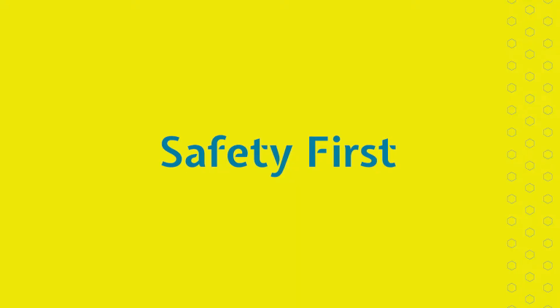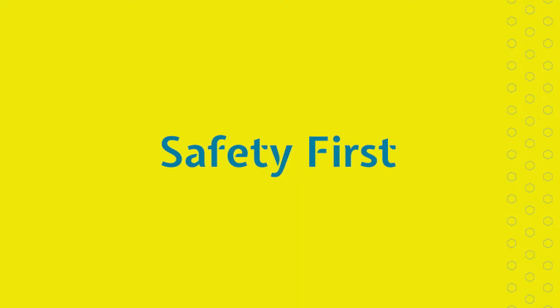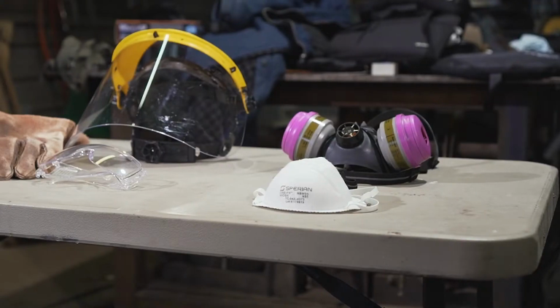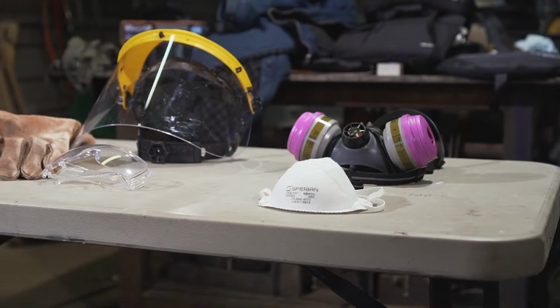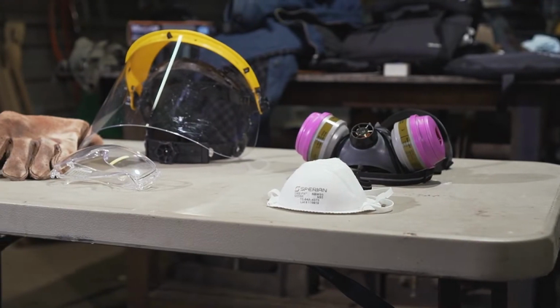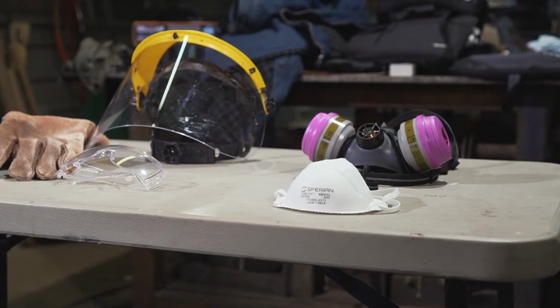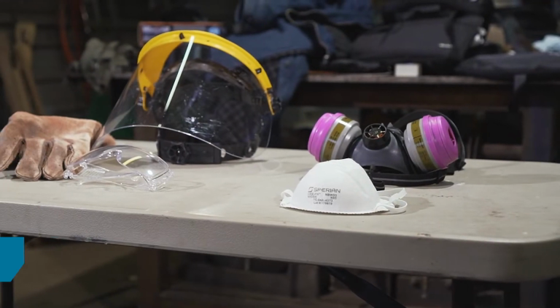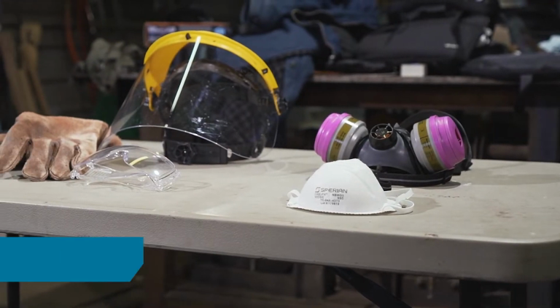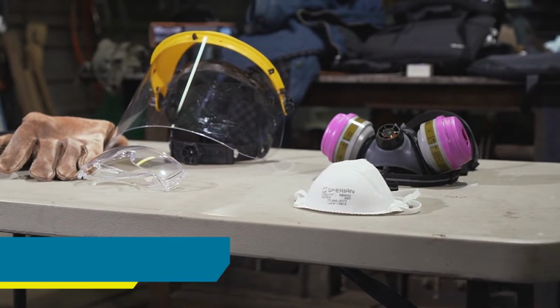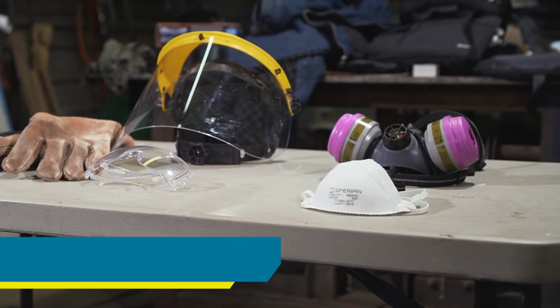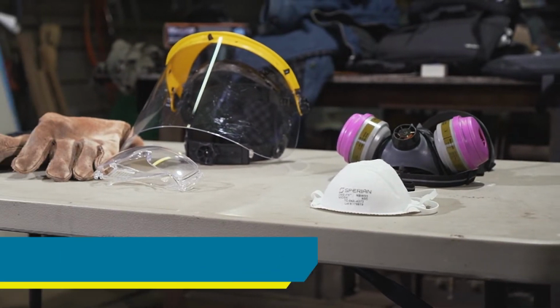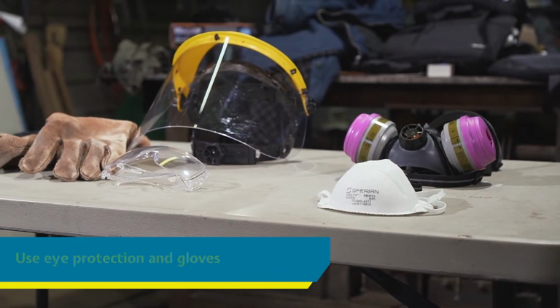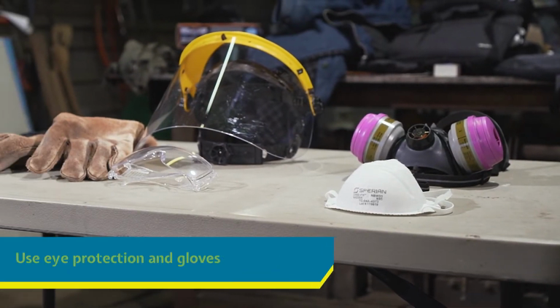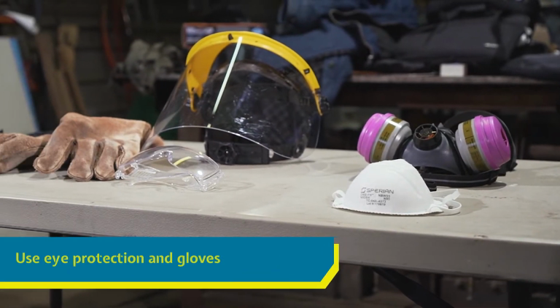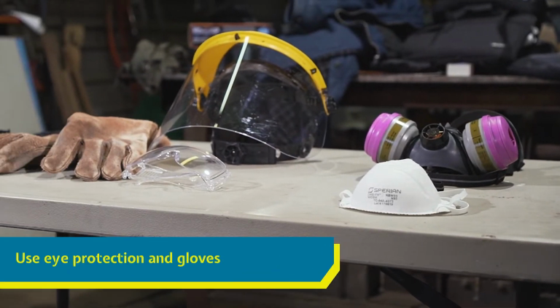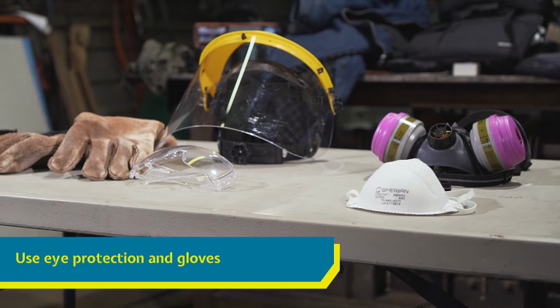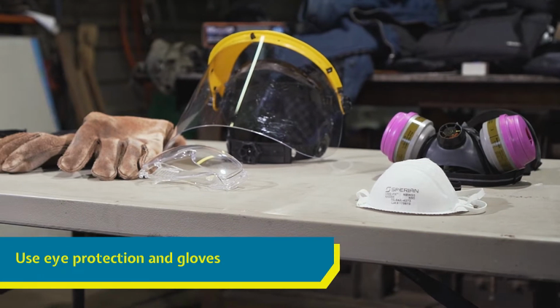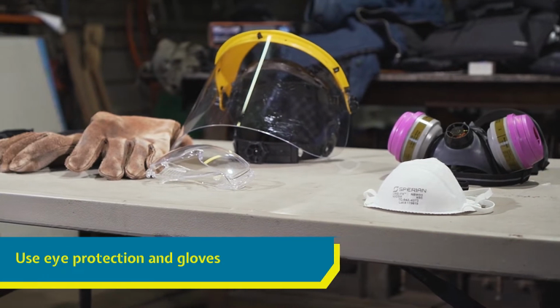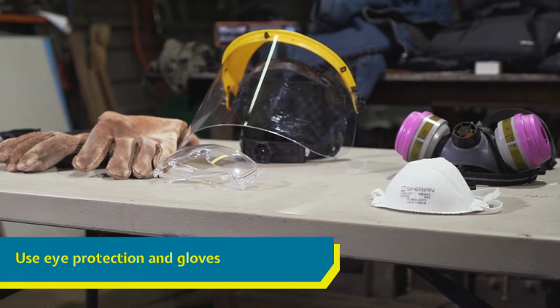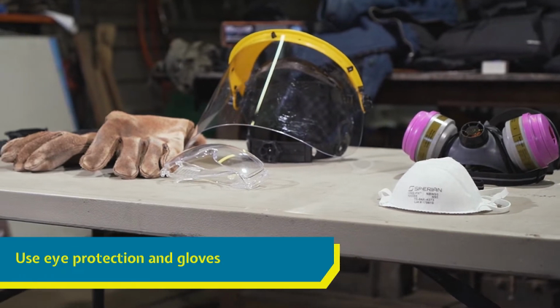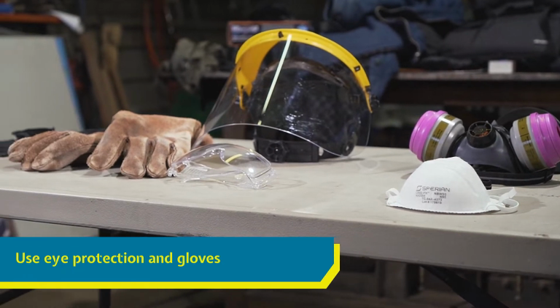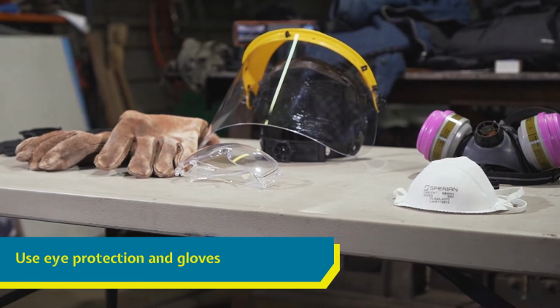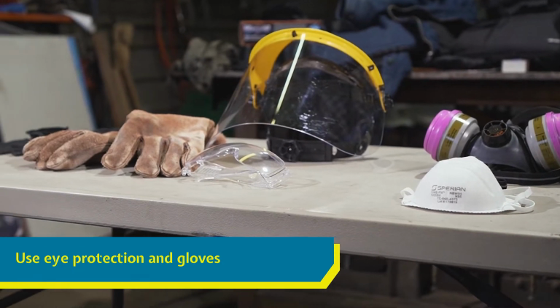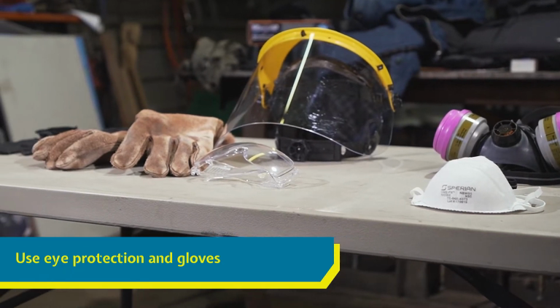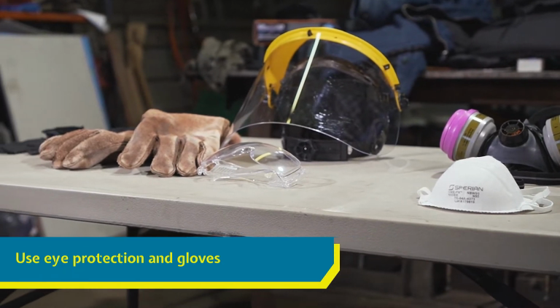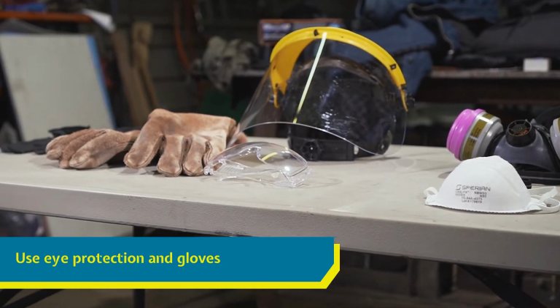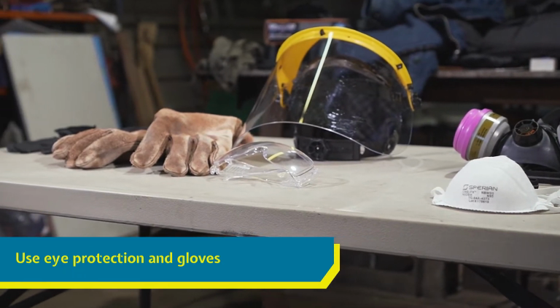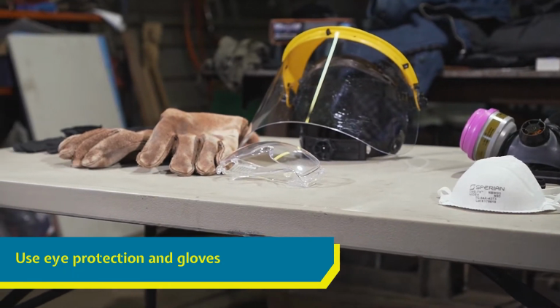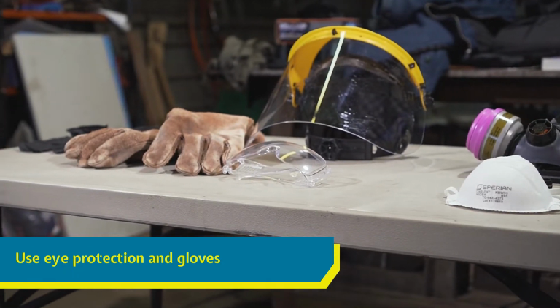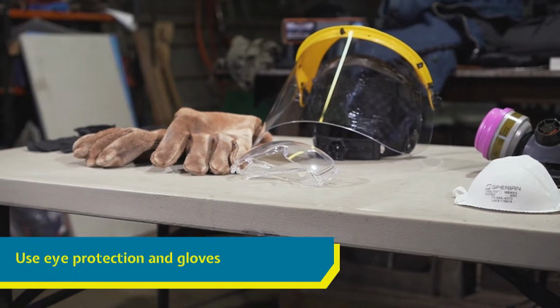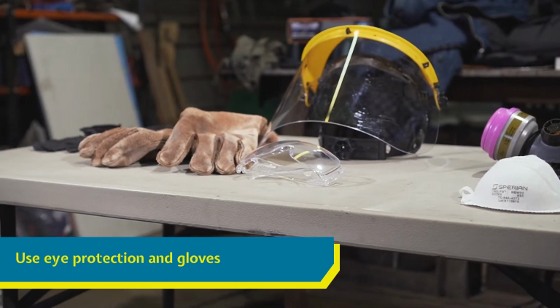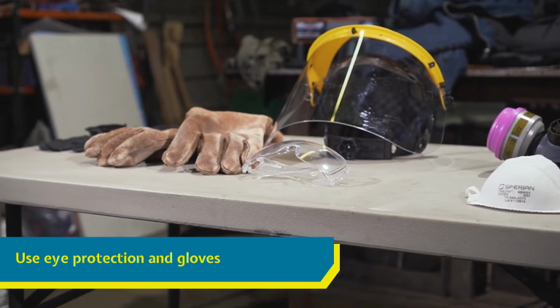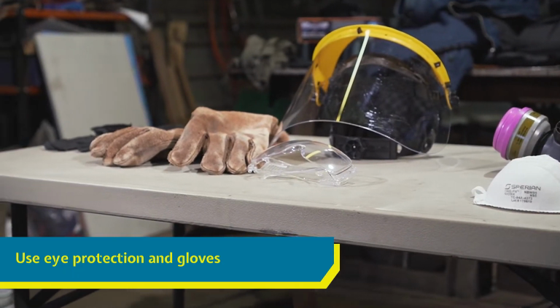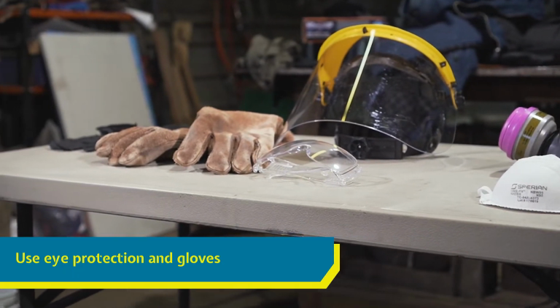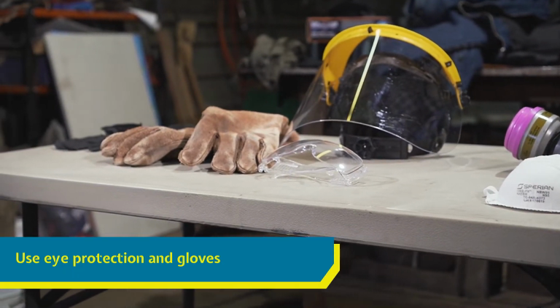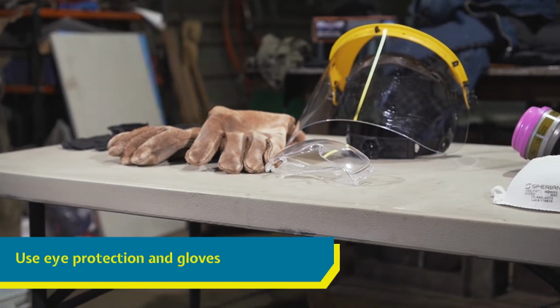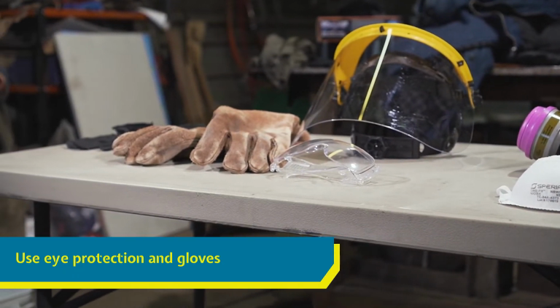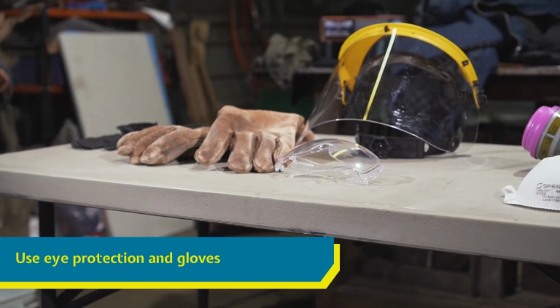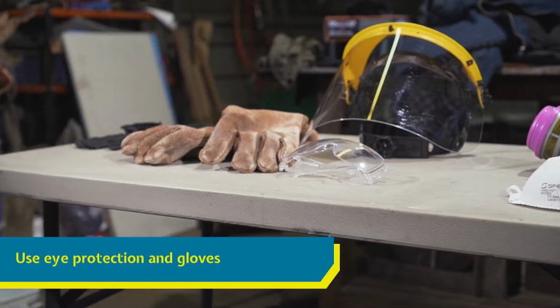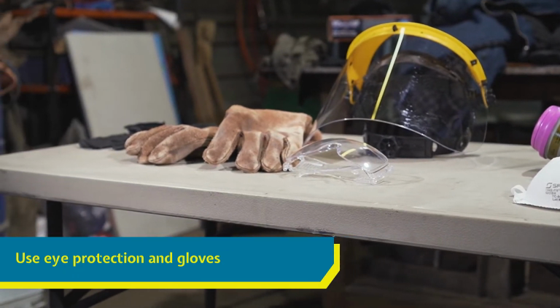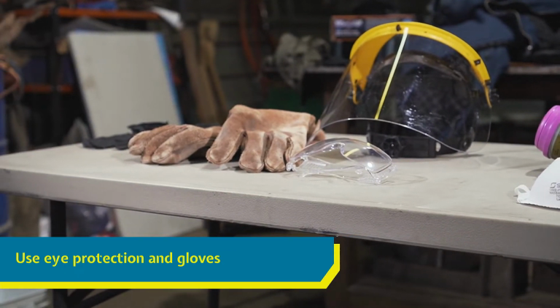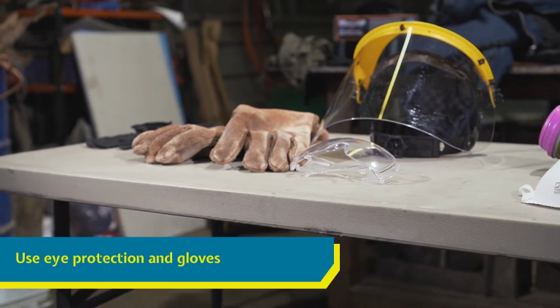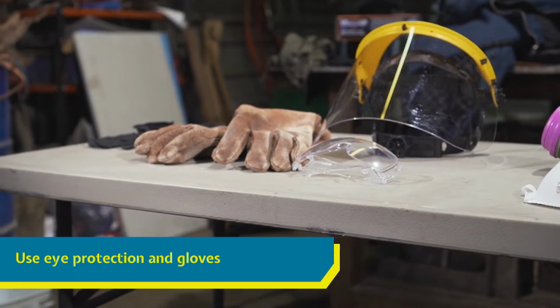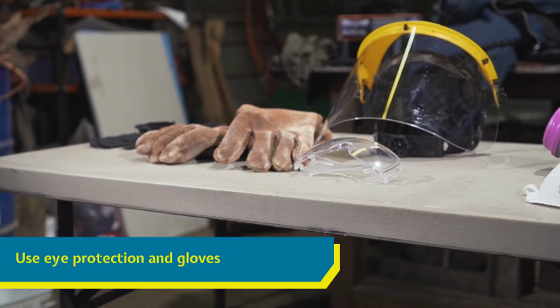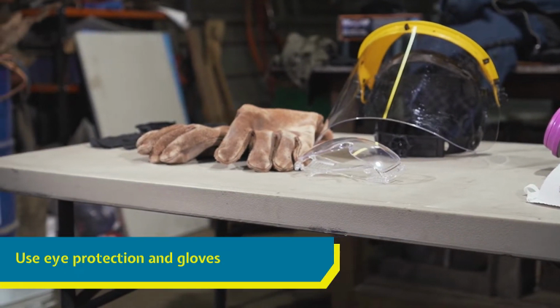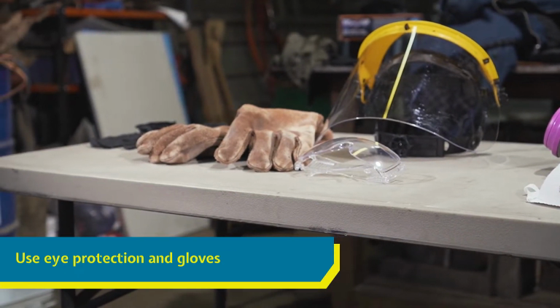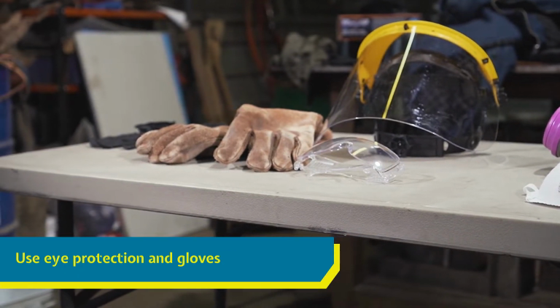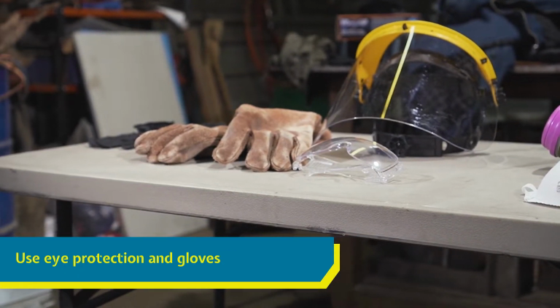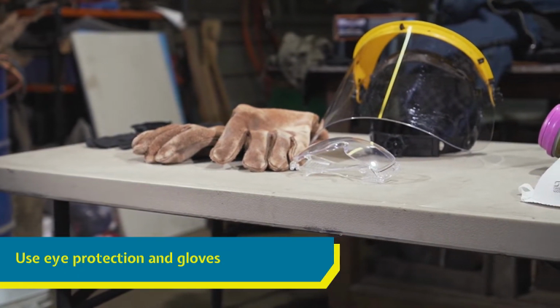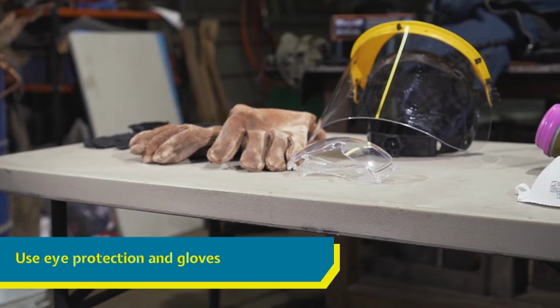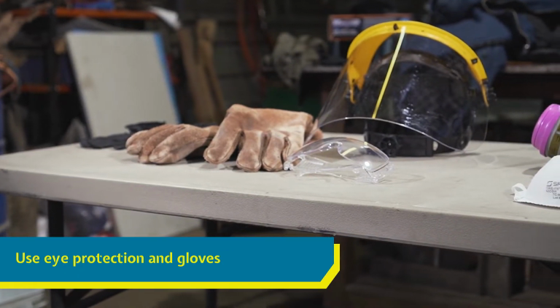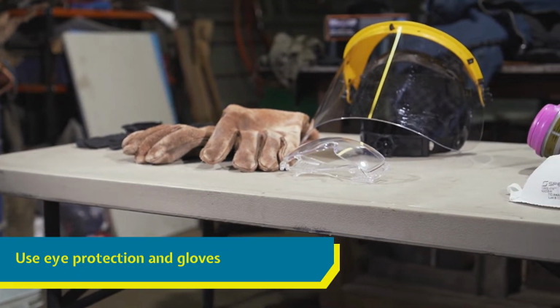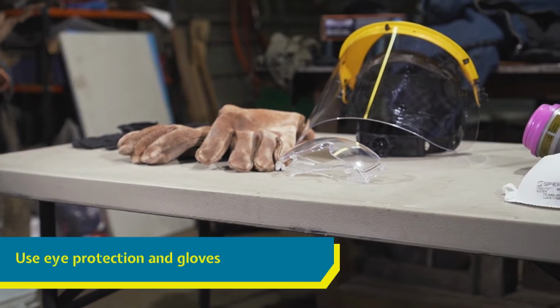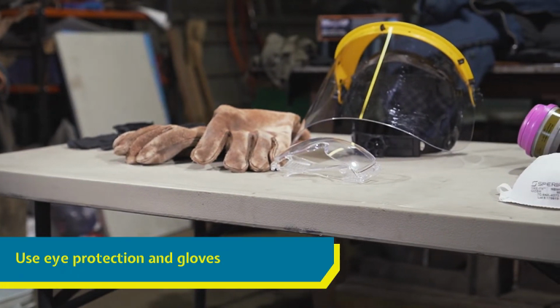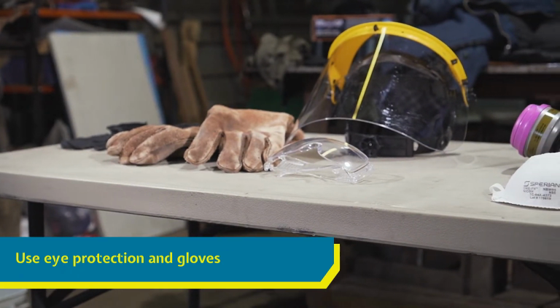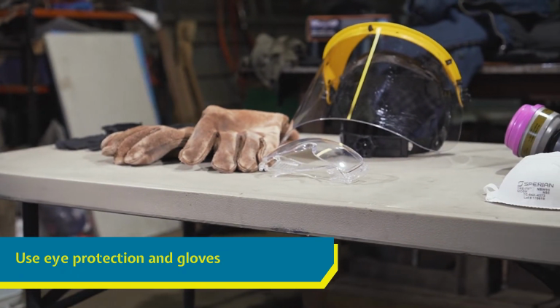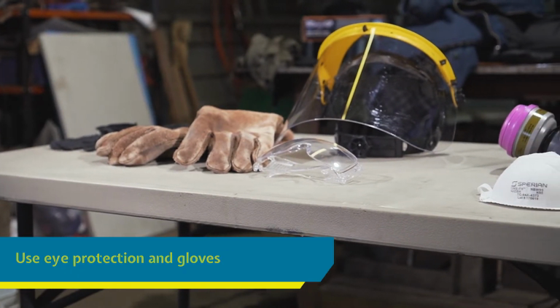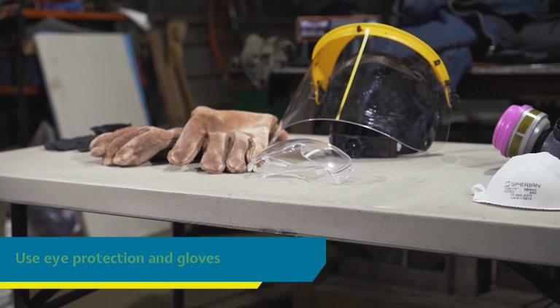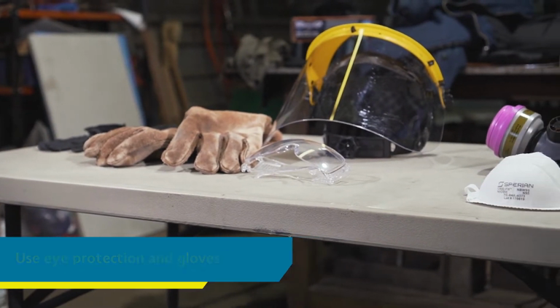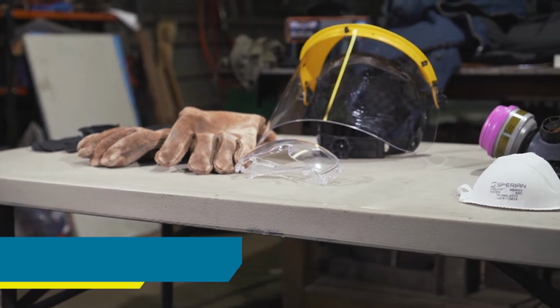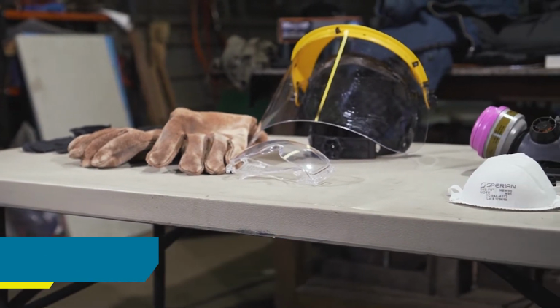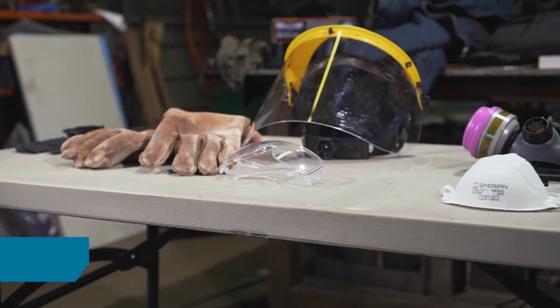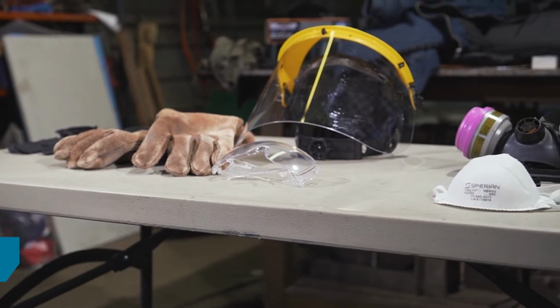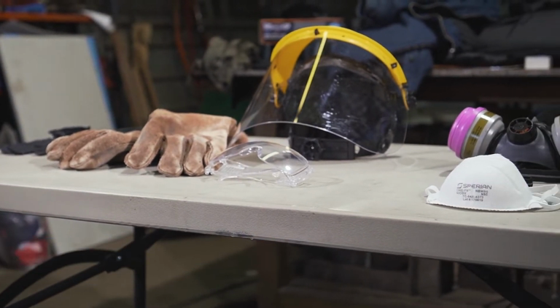You'll be working with chemicals and flying particles. Make sure to wear proper eye protection and gloves while you're fixing the leaks.